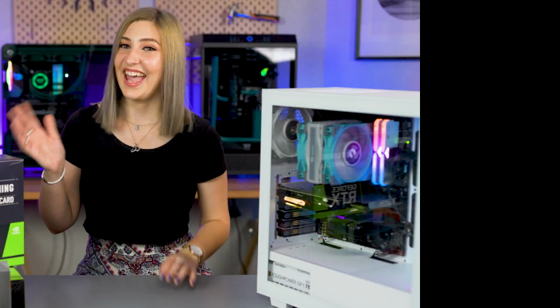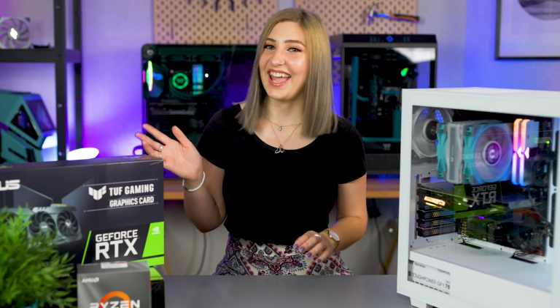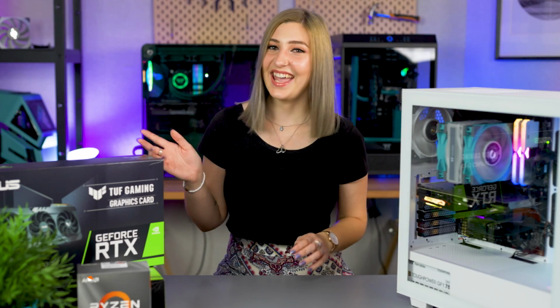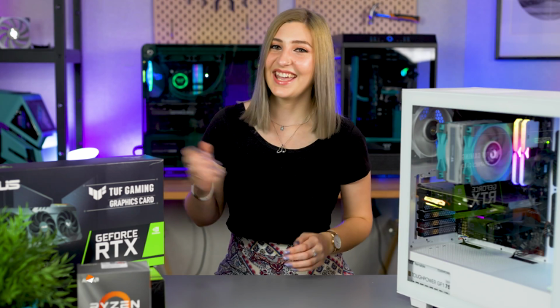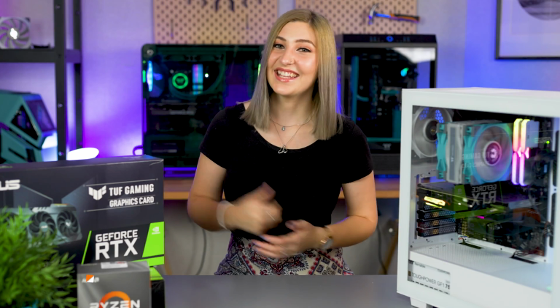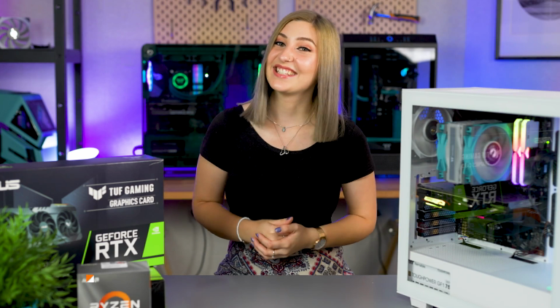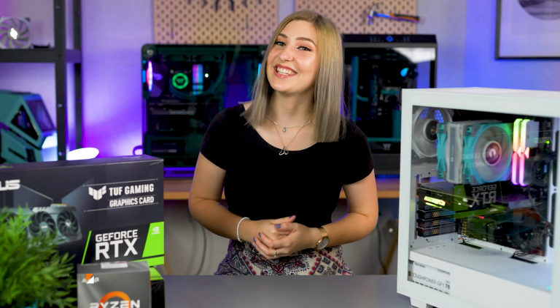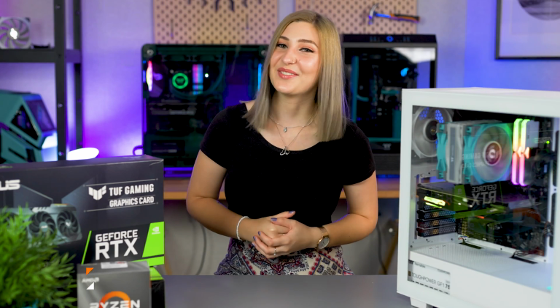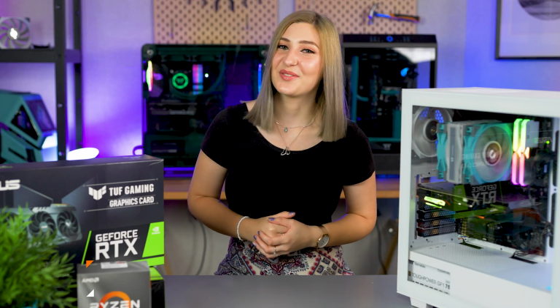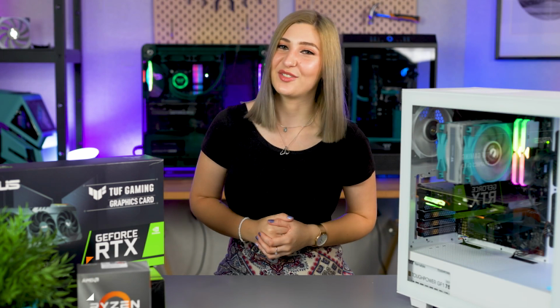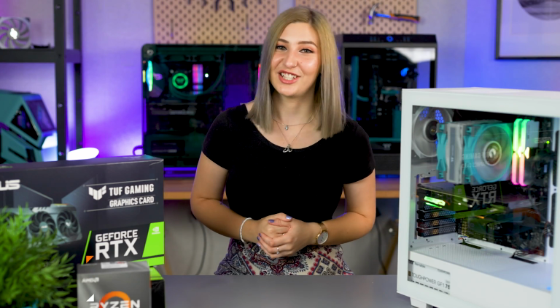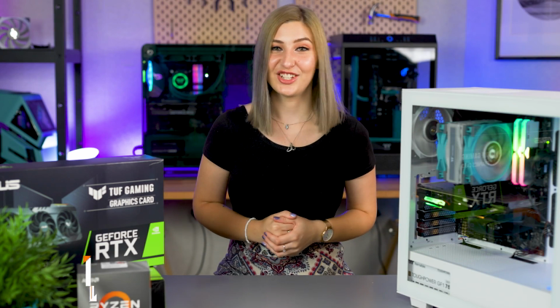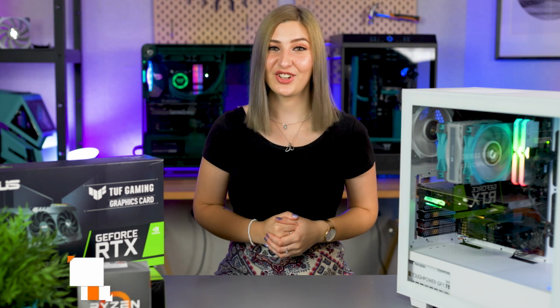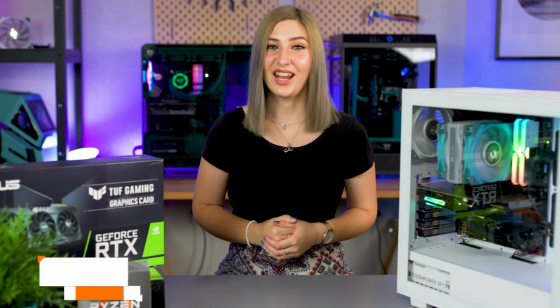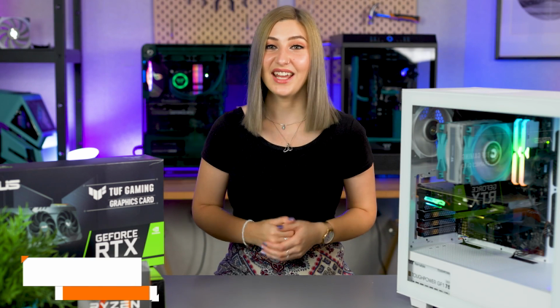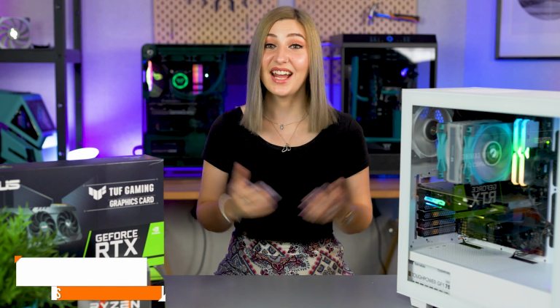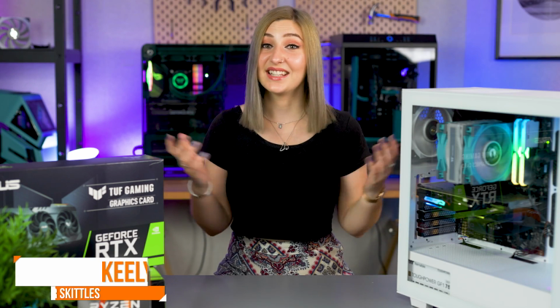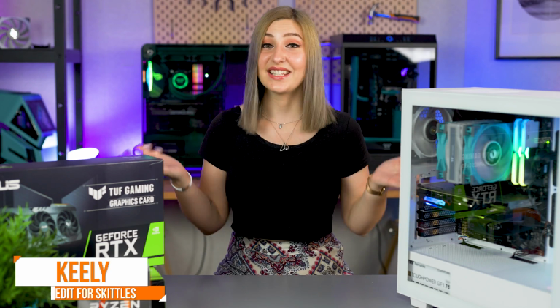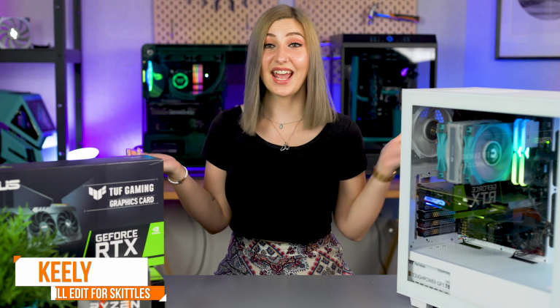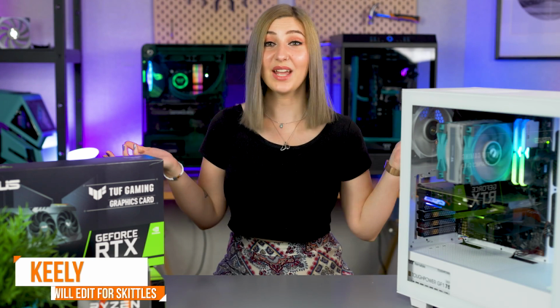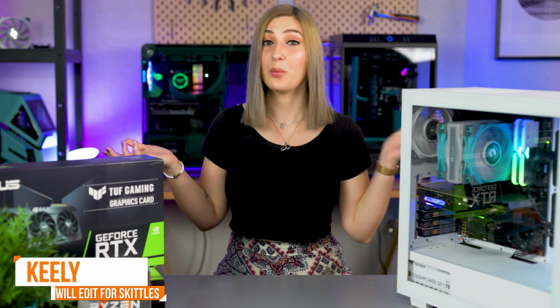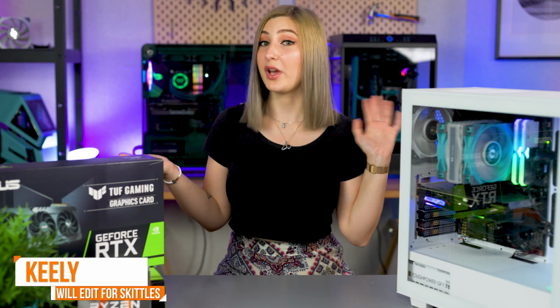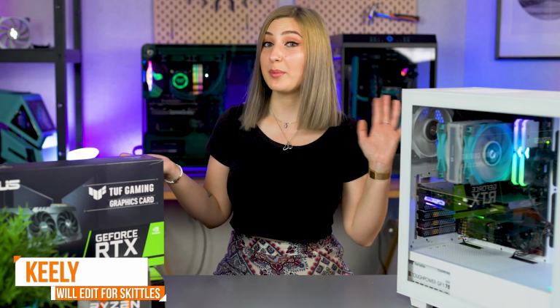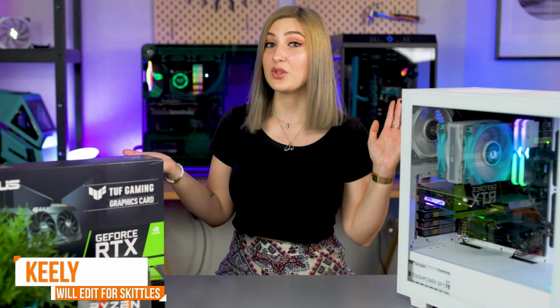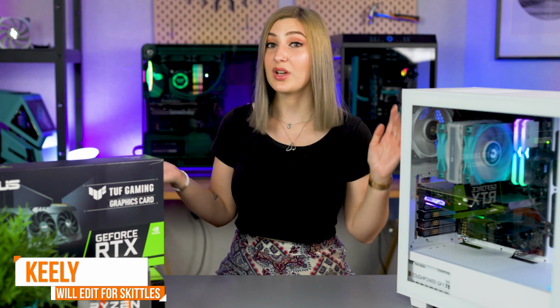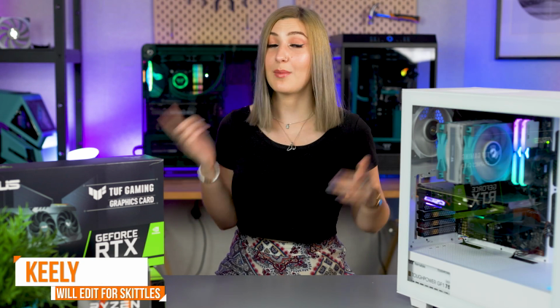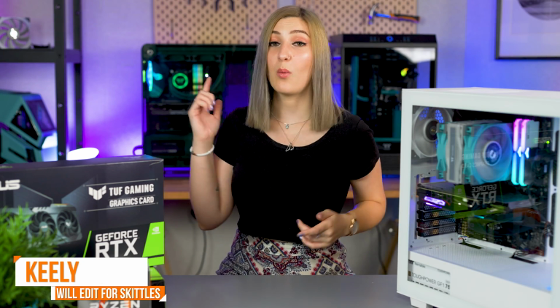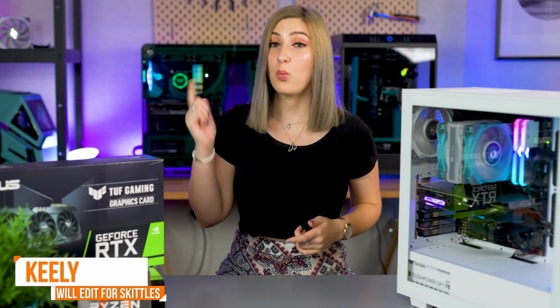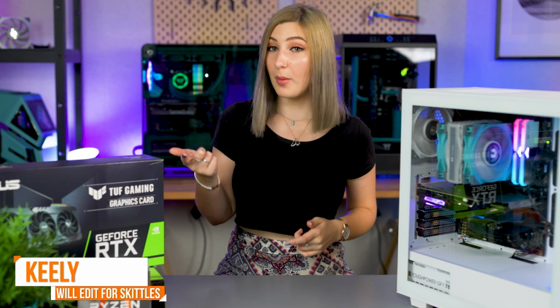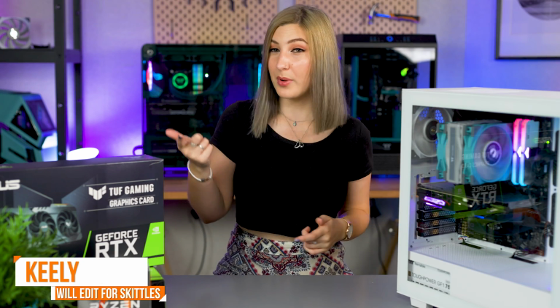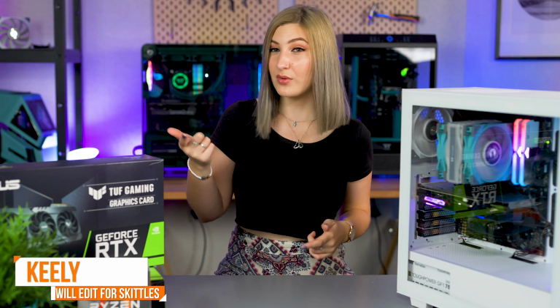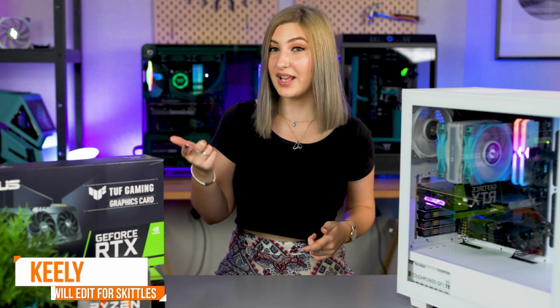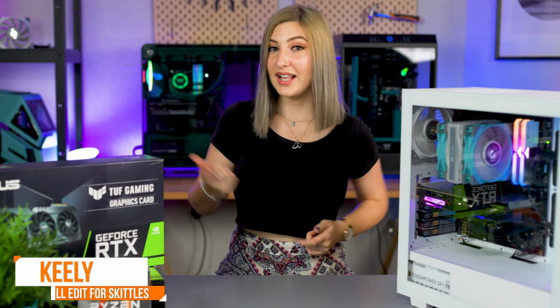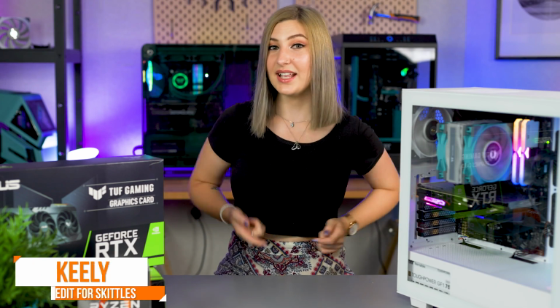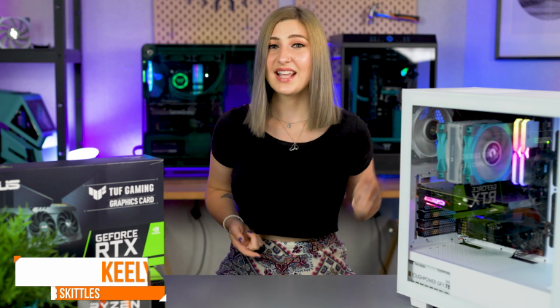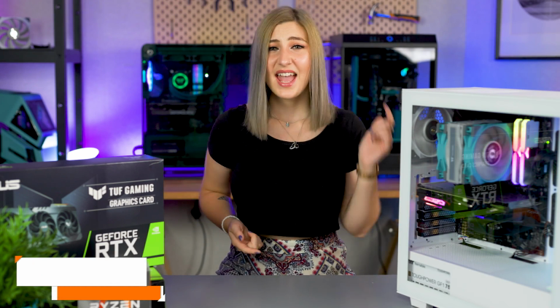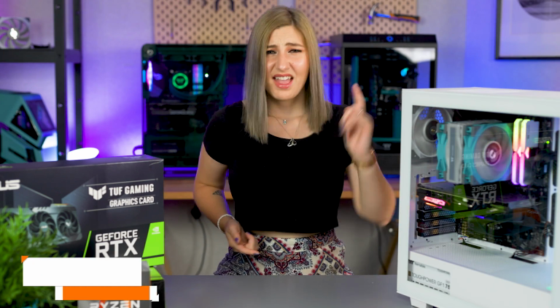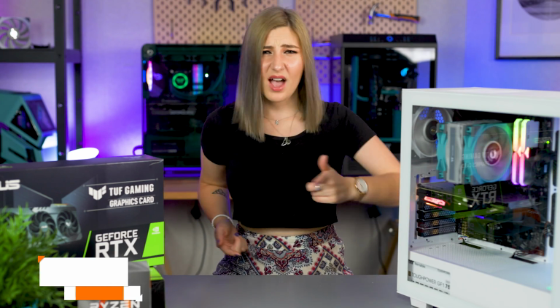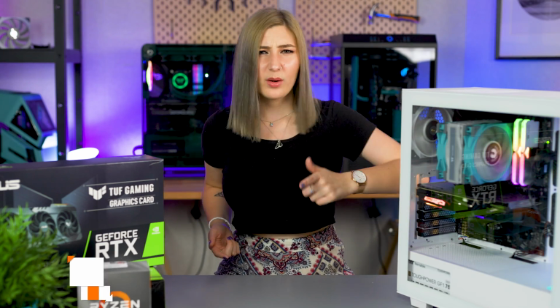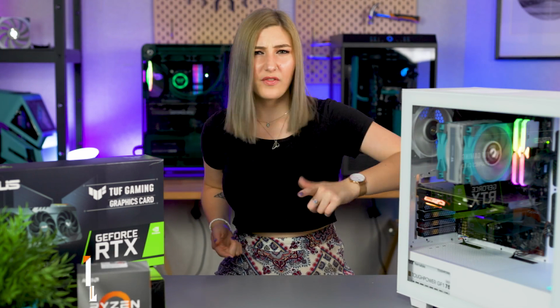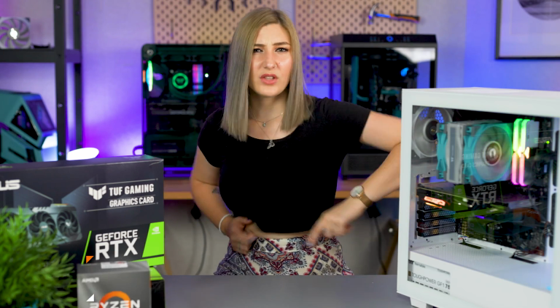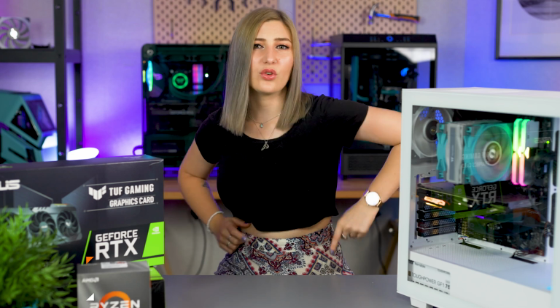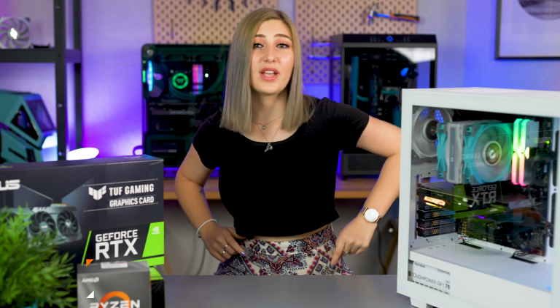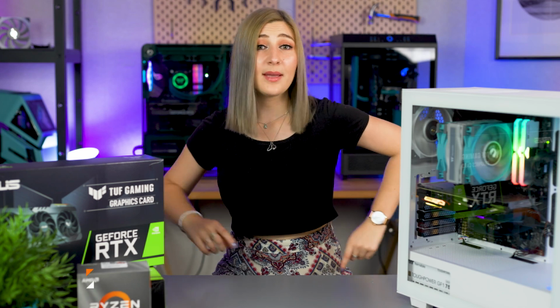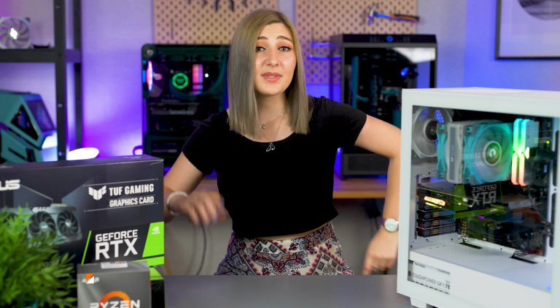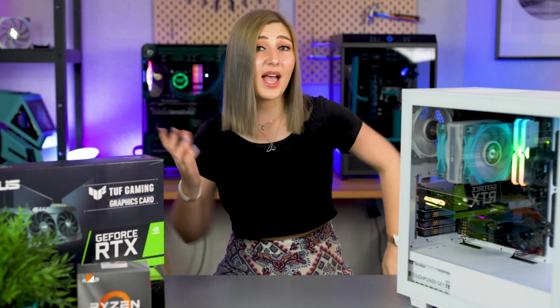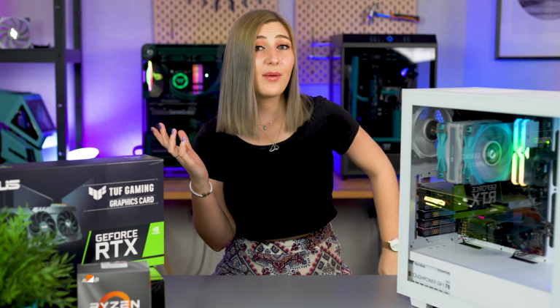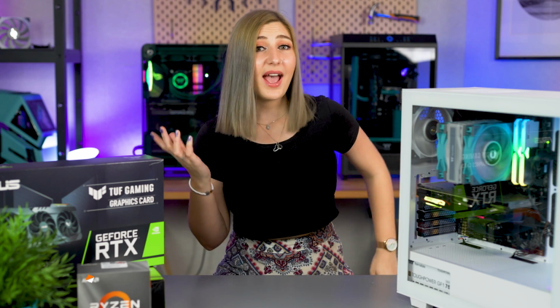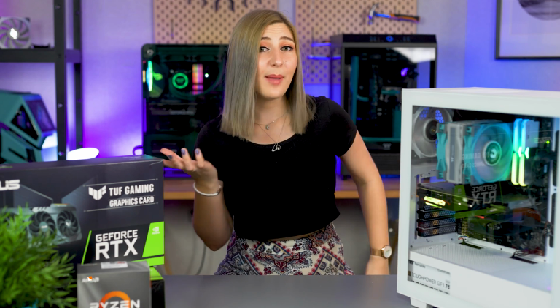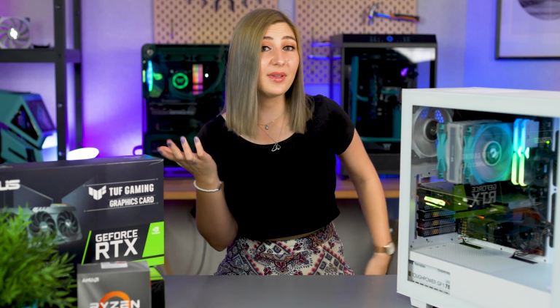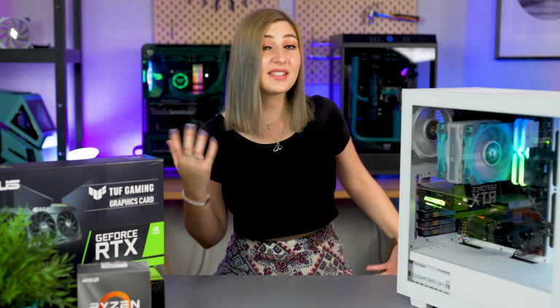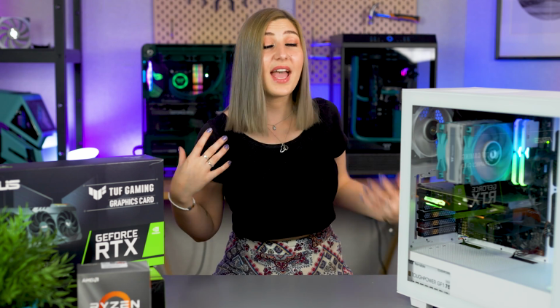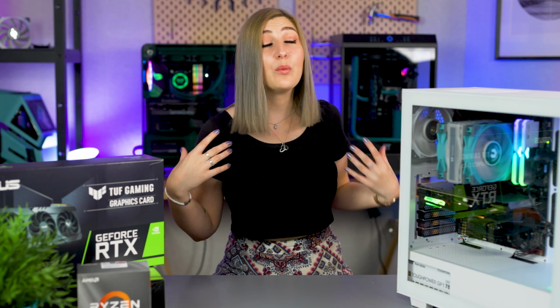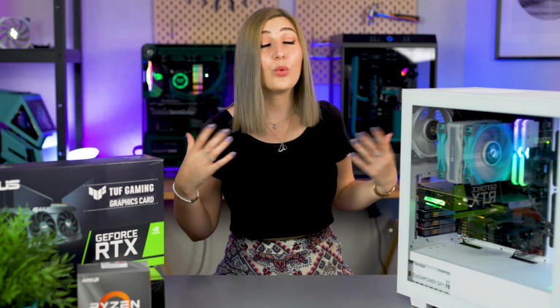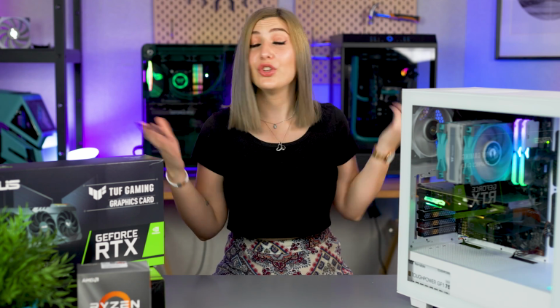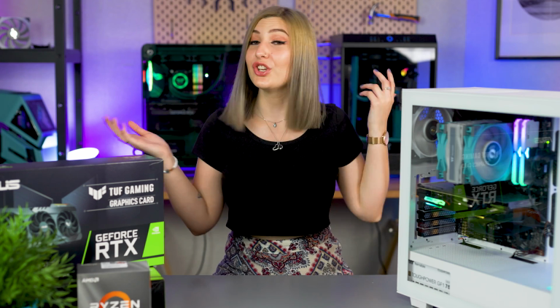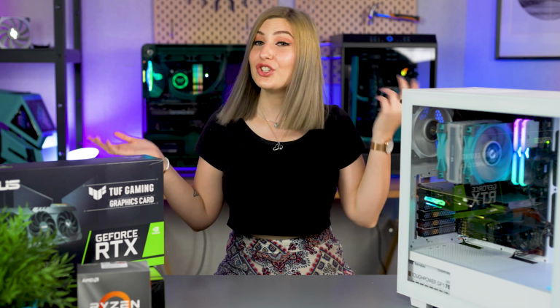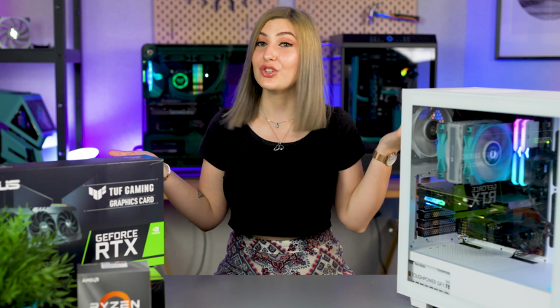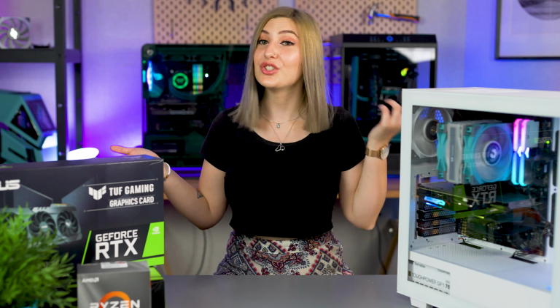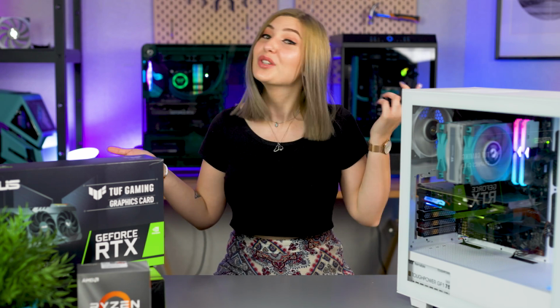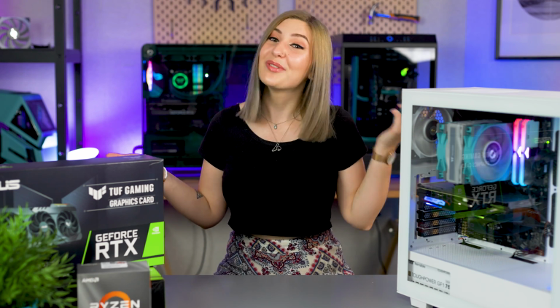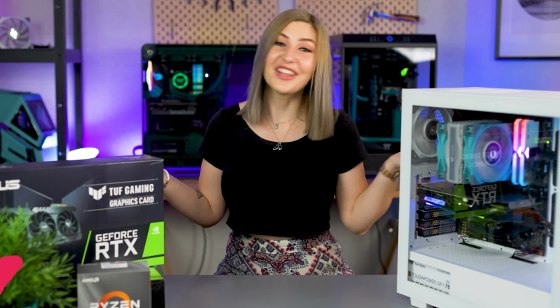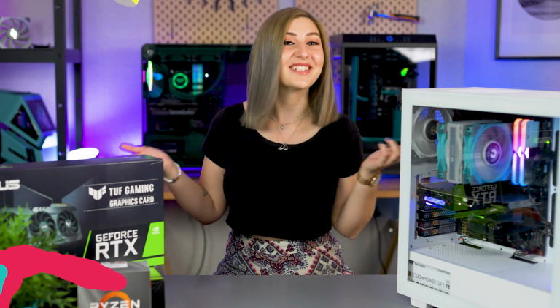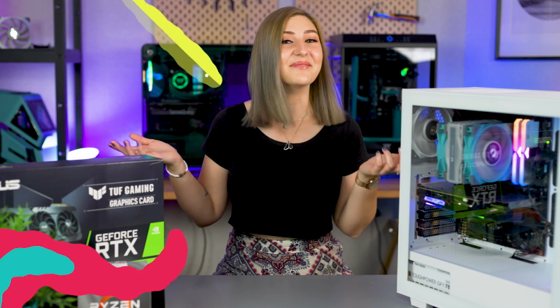Hey, it's Keeley from Thermal Tech Australia and today we're going to be talking about what bottlenecking is, how it affects your games, how it happens, and what you can do to prevent it.